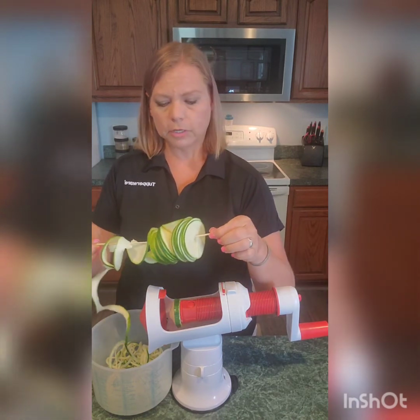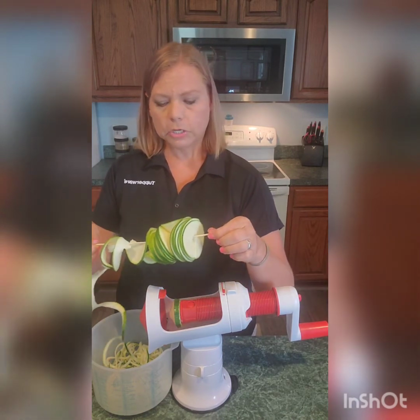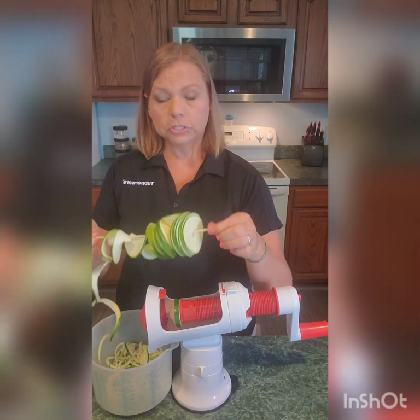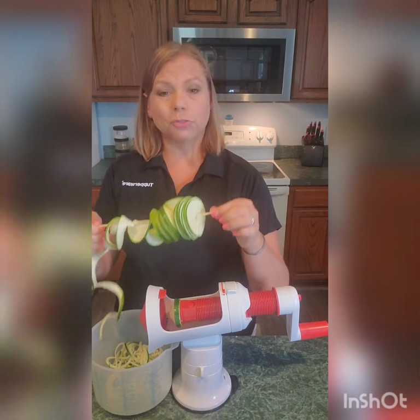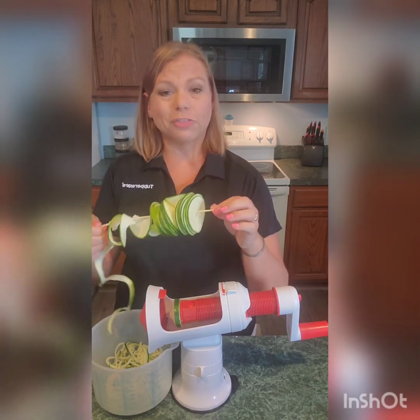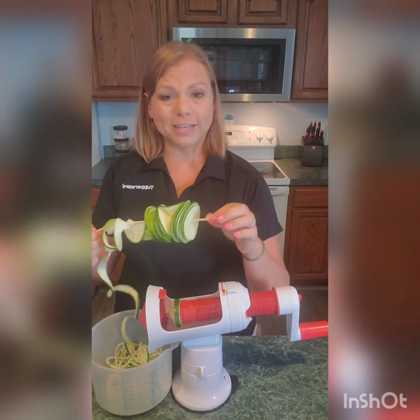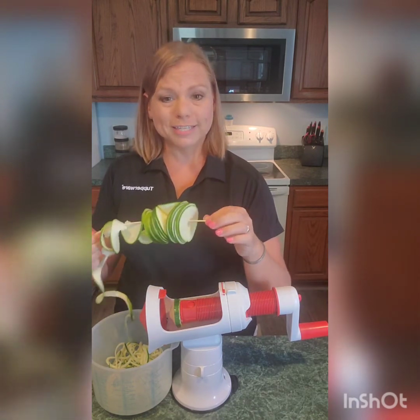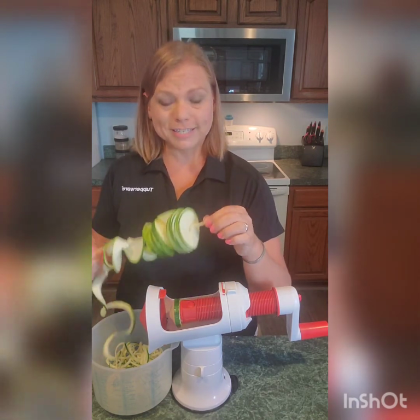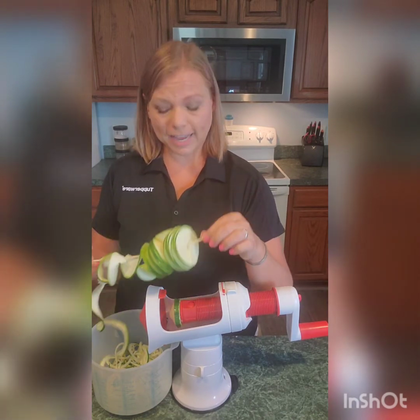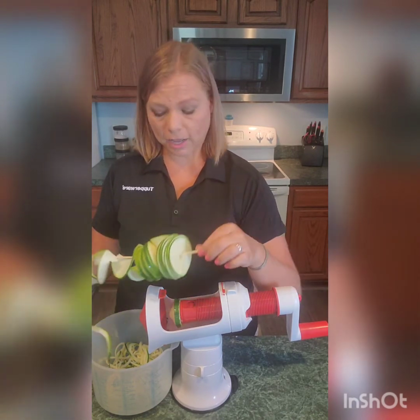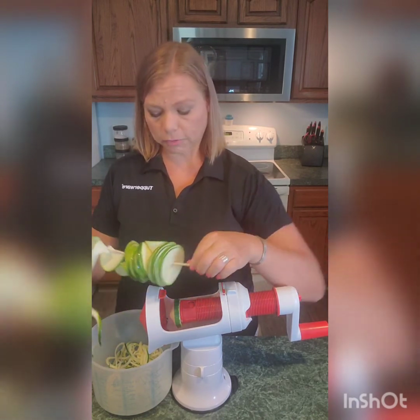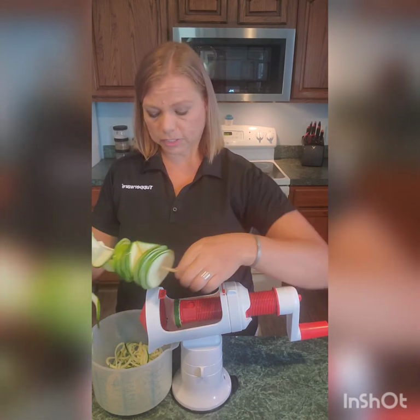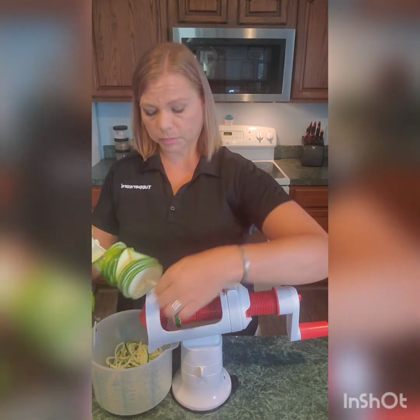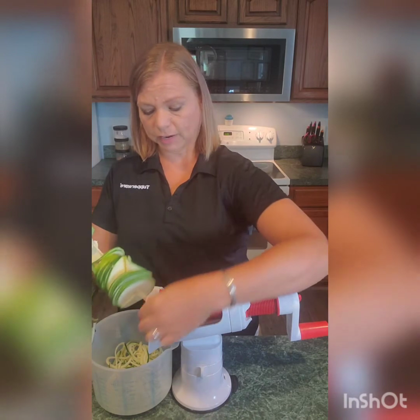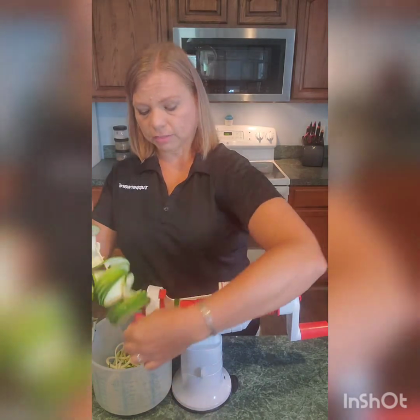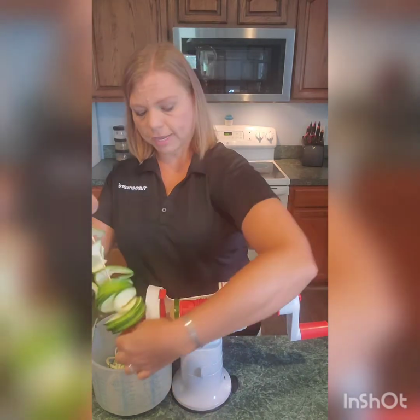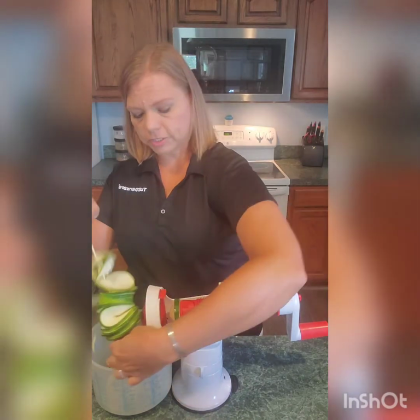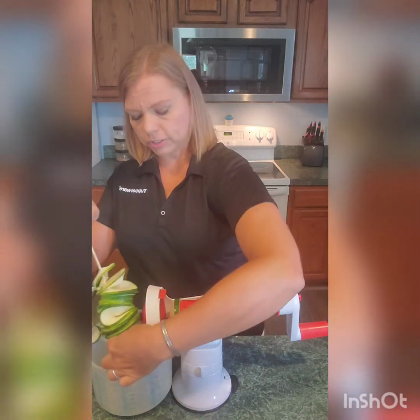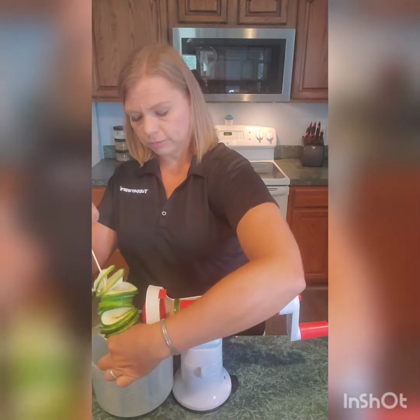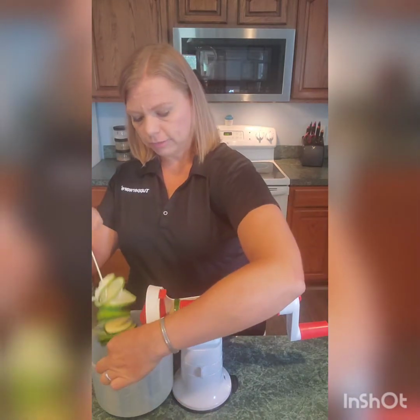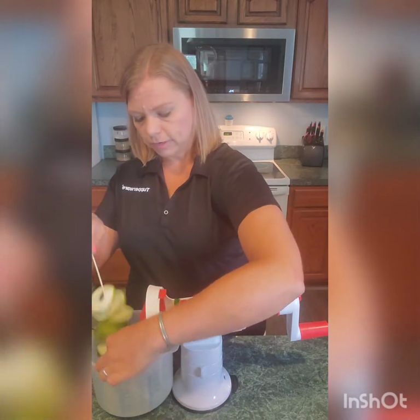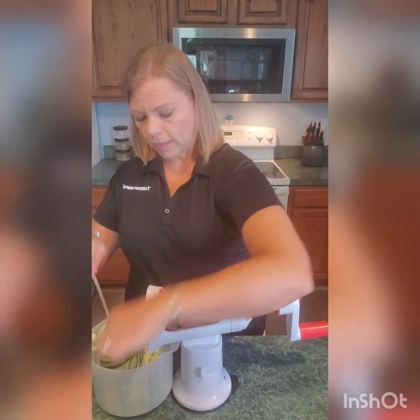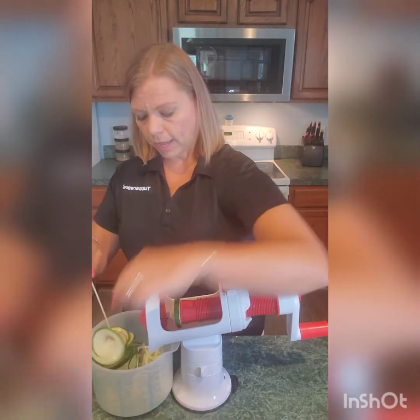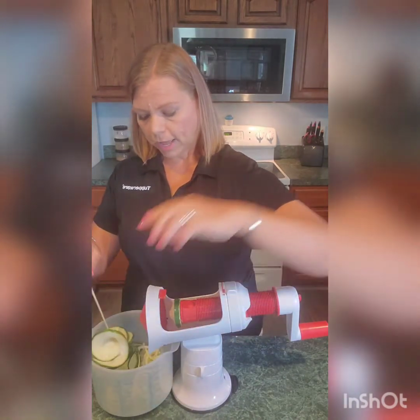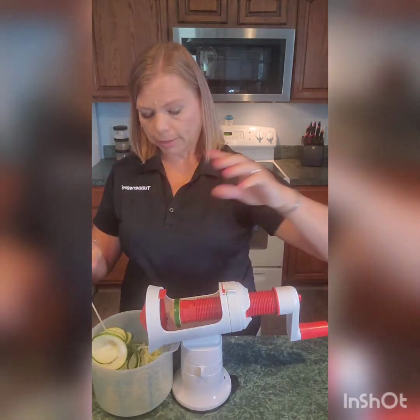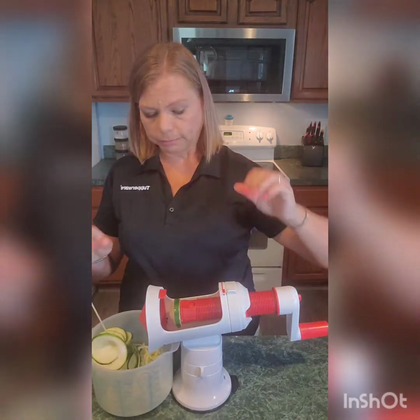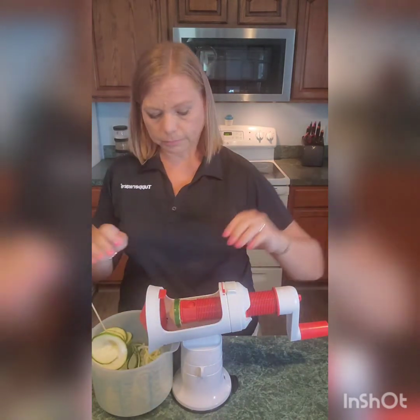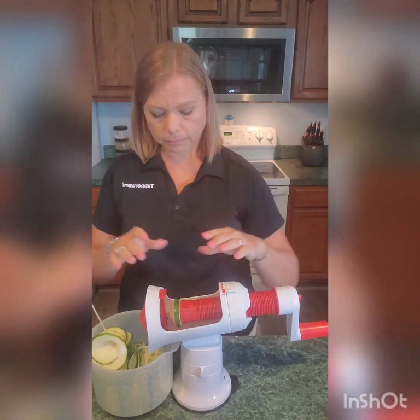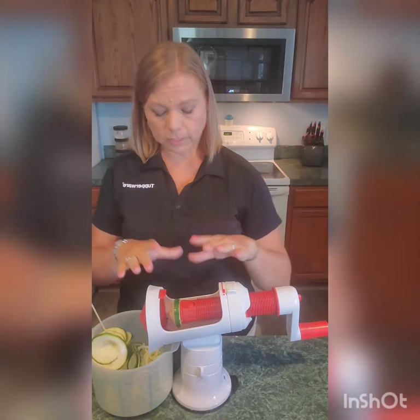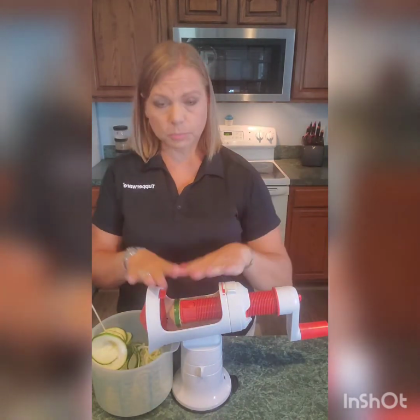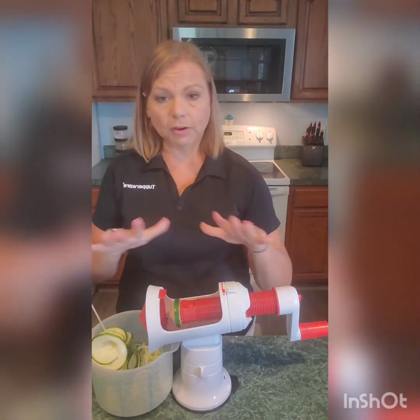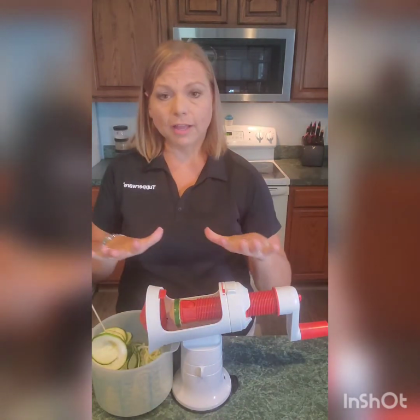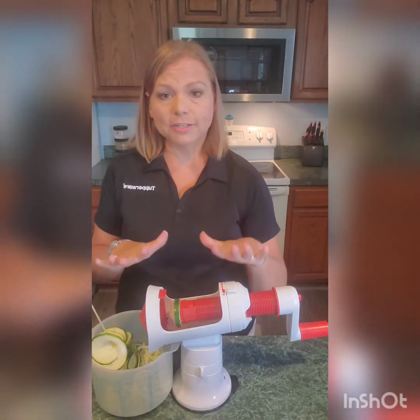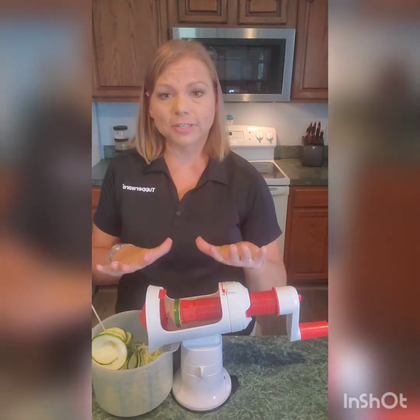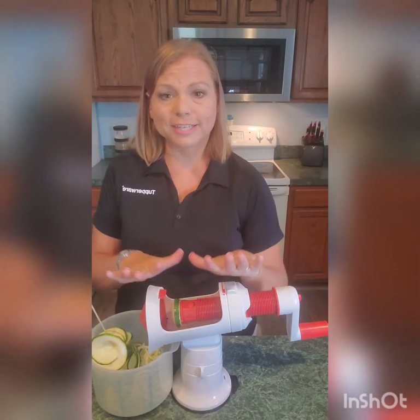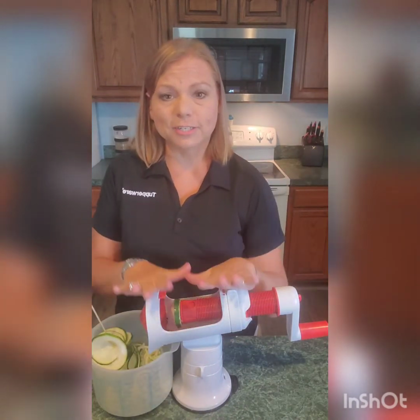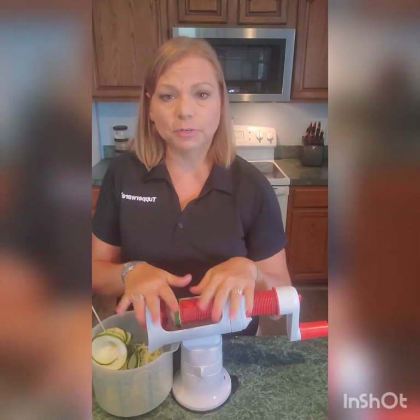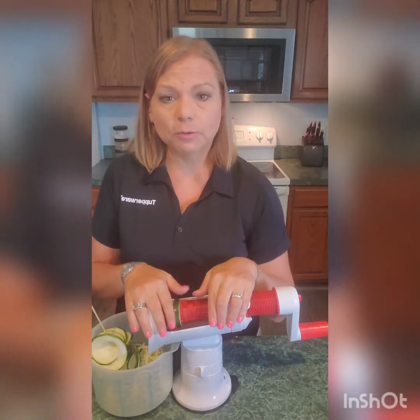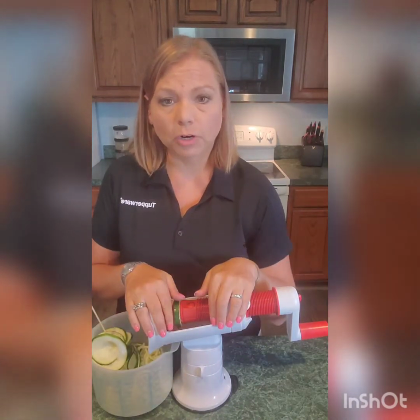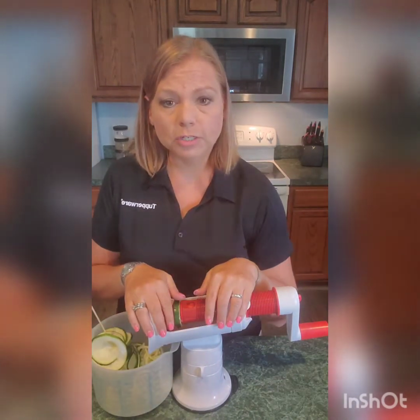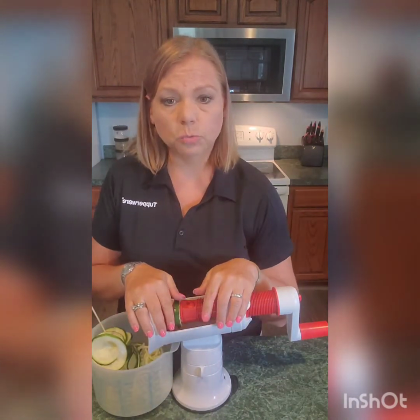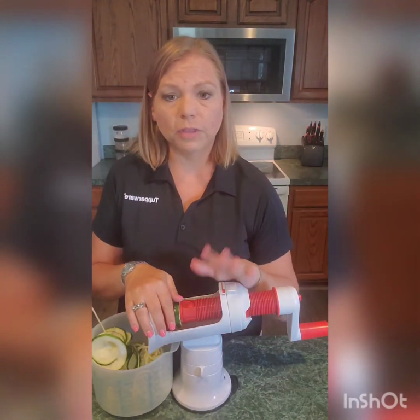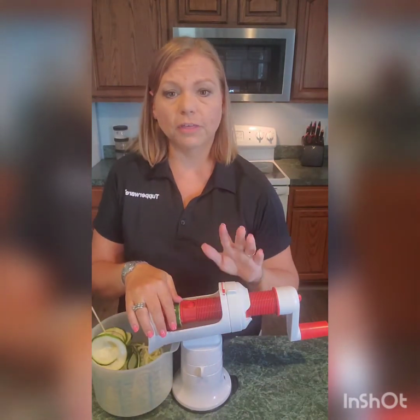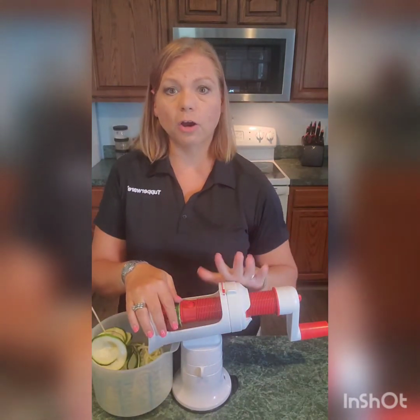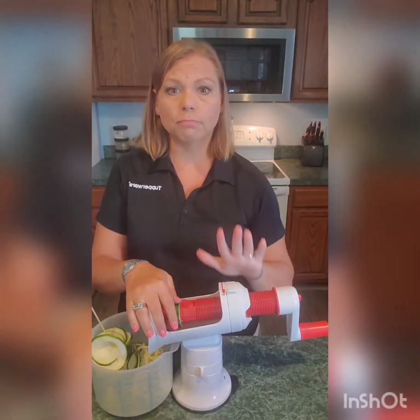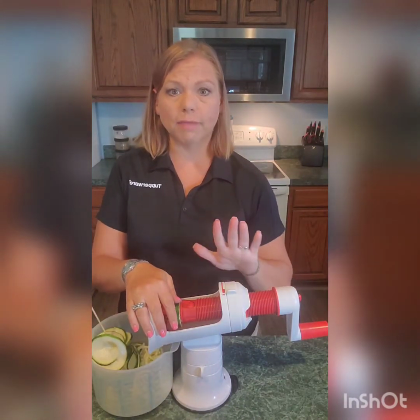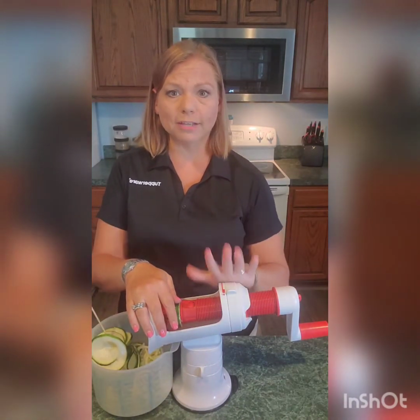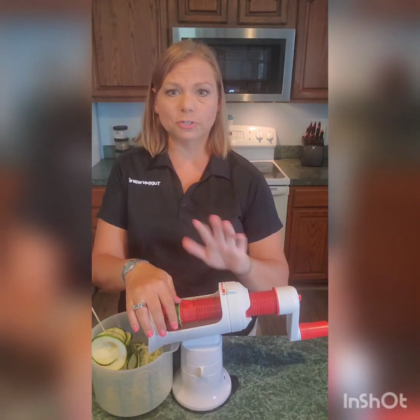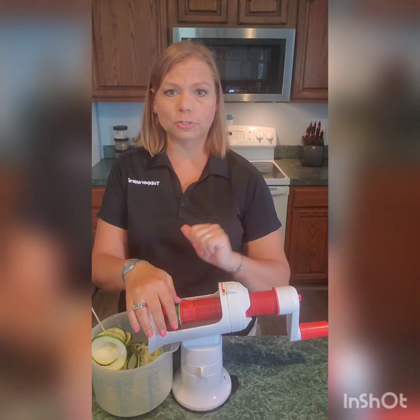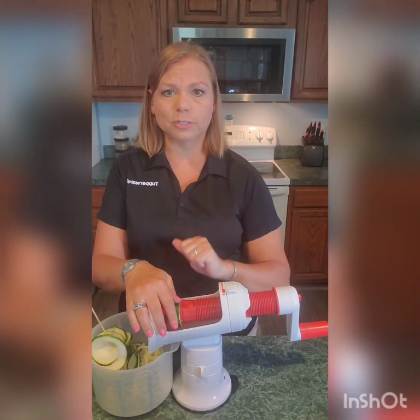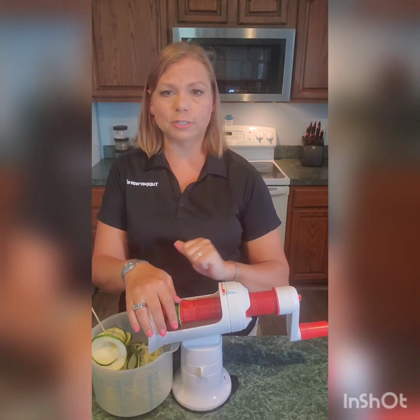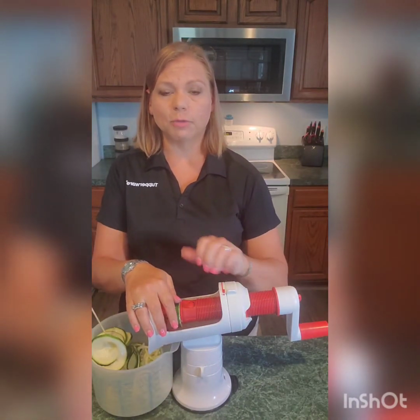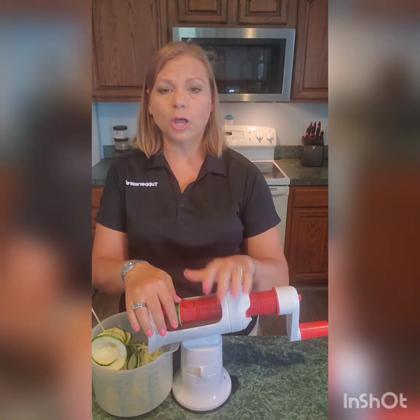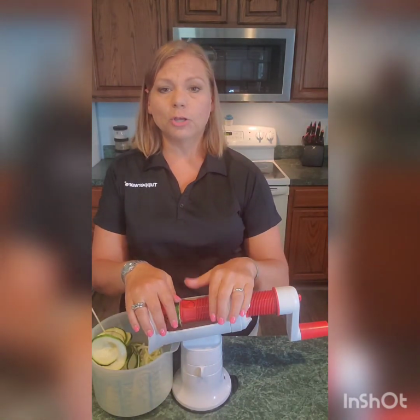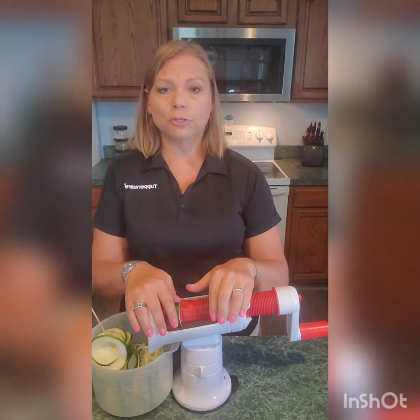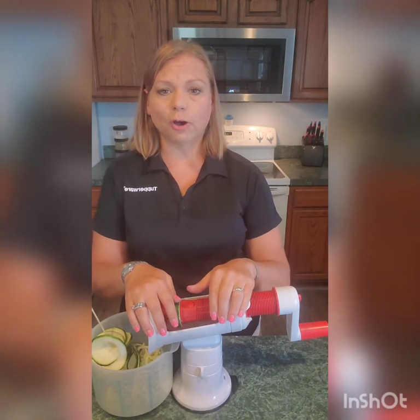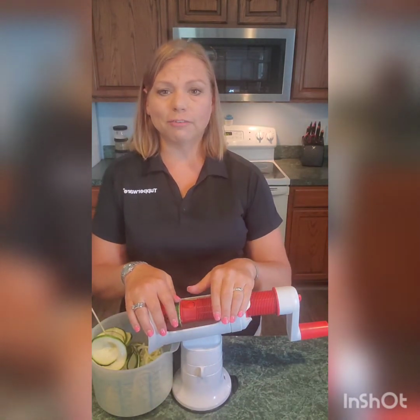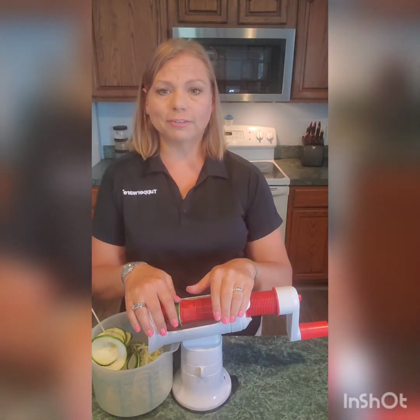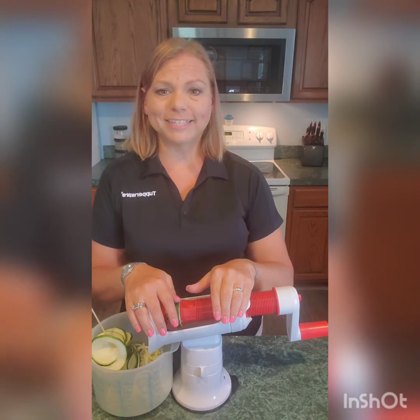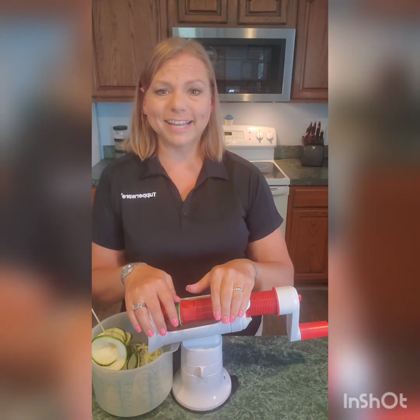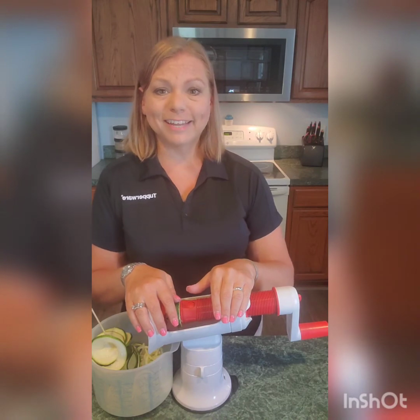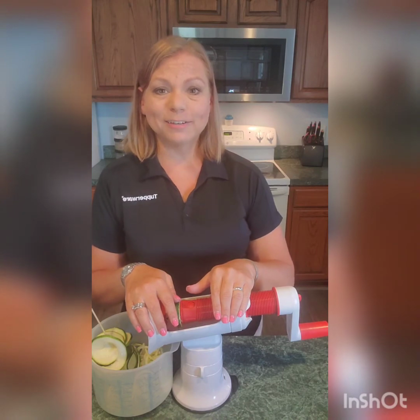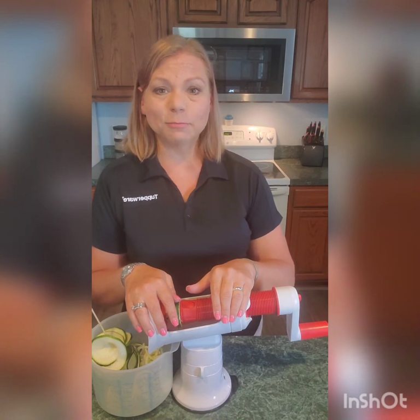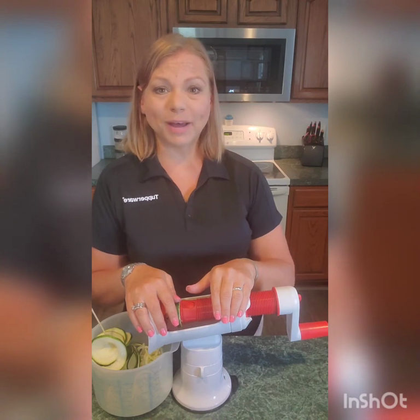So this is how the spiralizer accessory works with our master system. Y'all have a great day — bye!